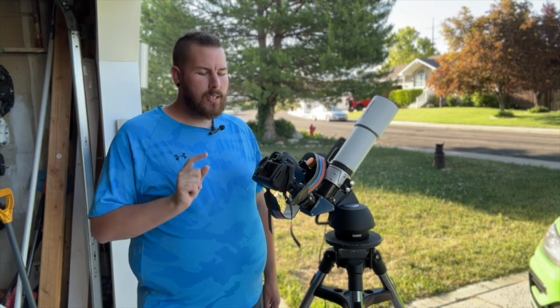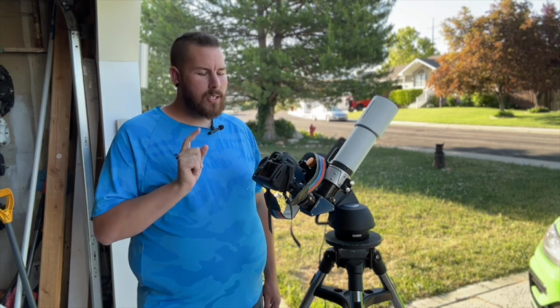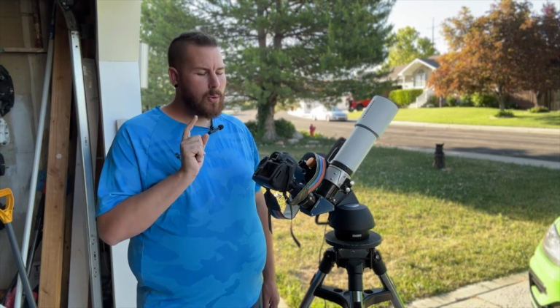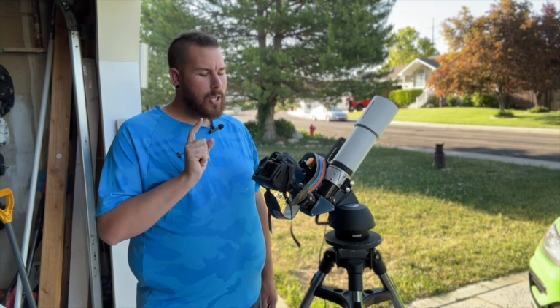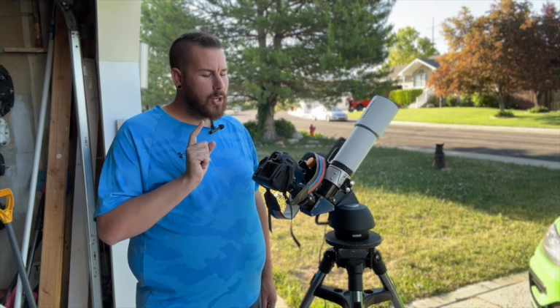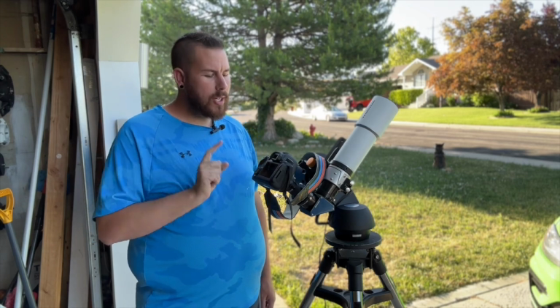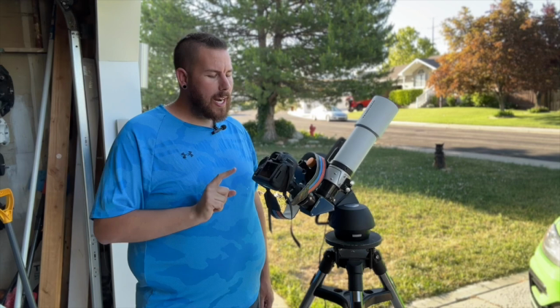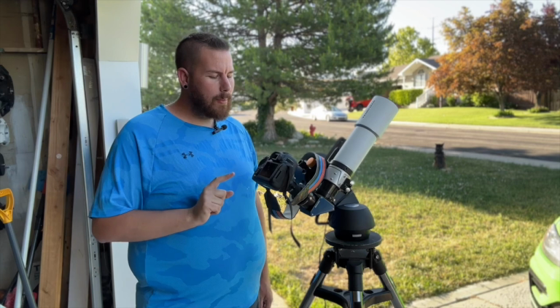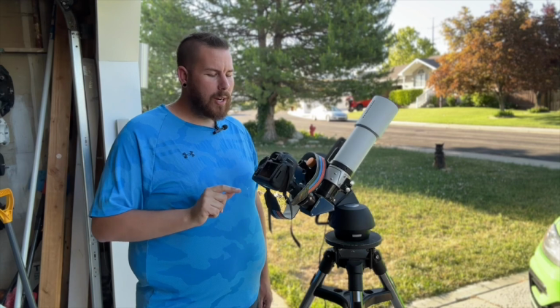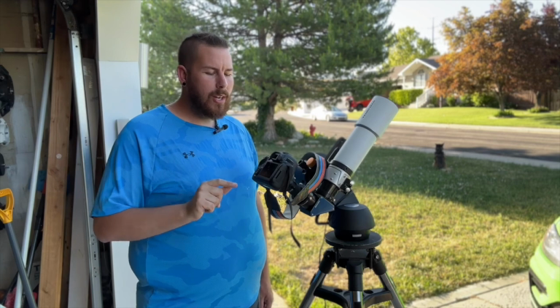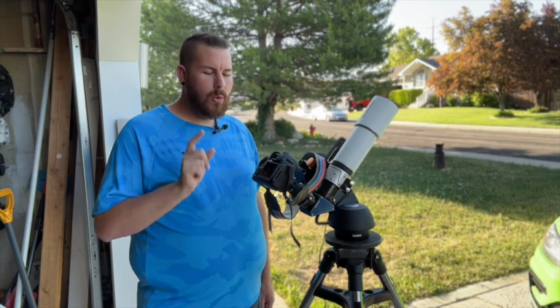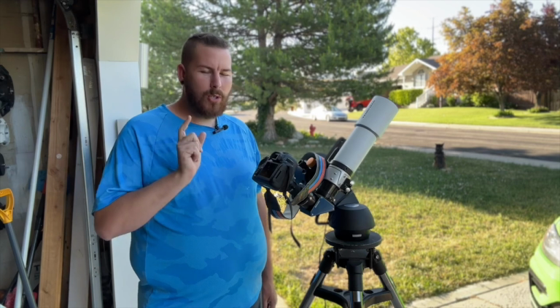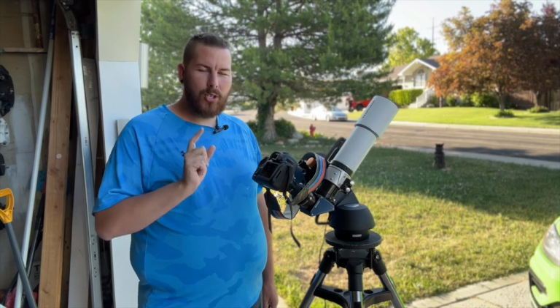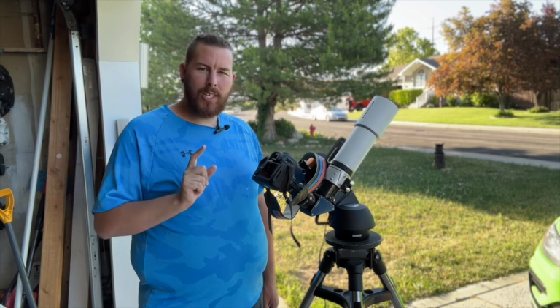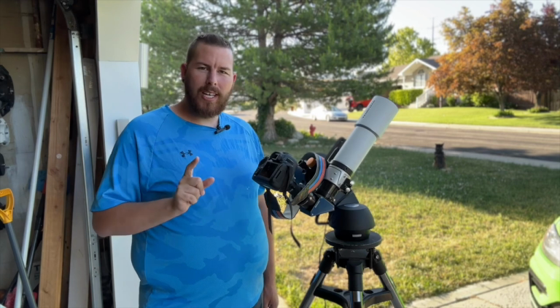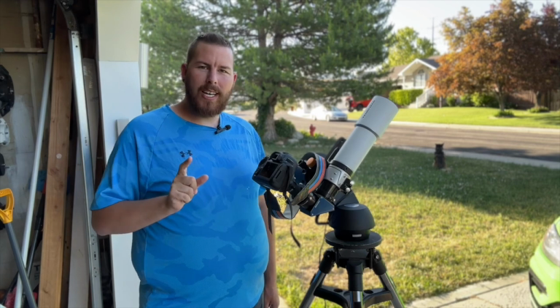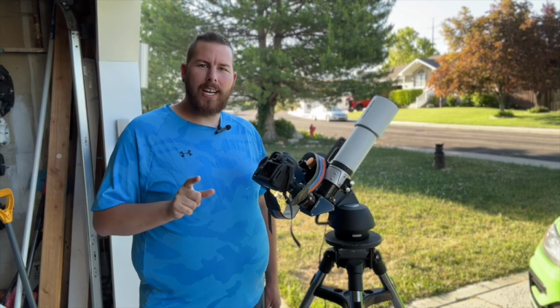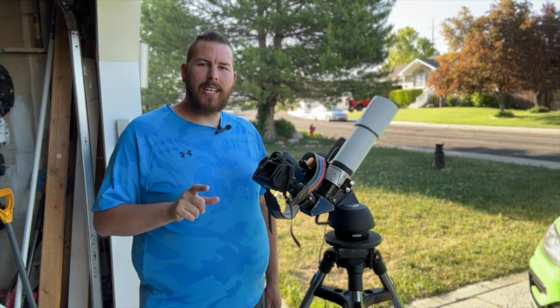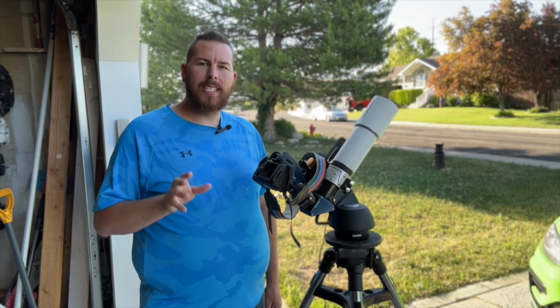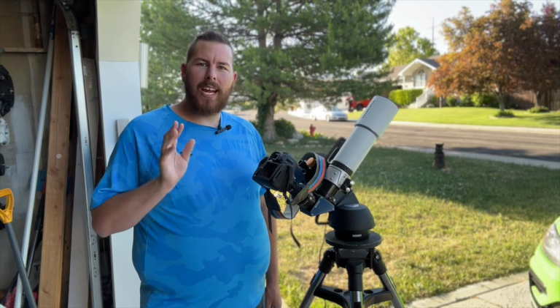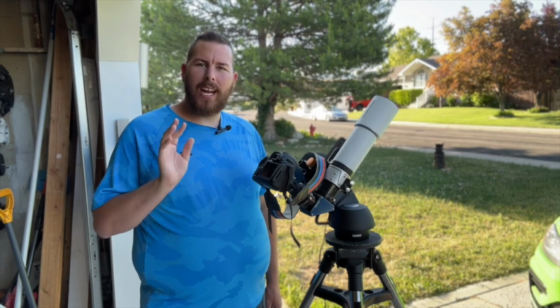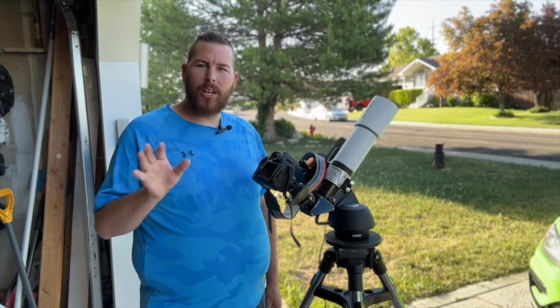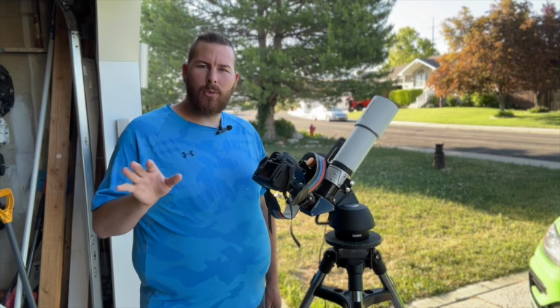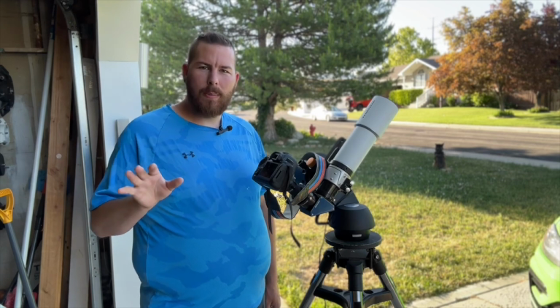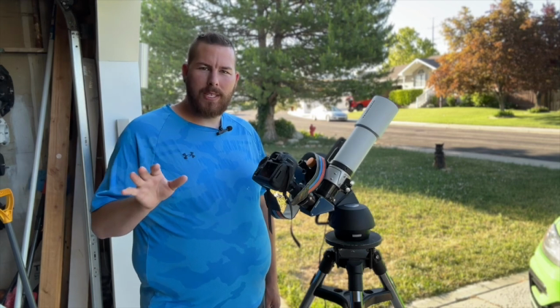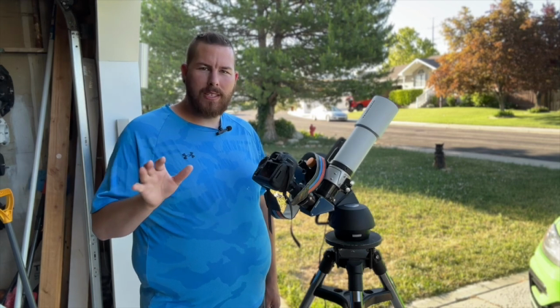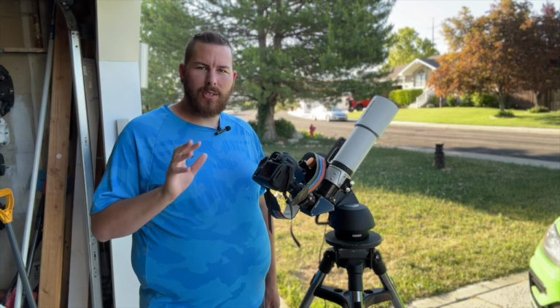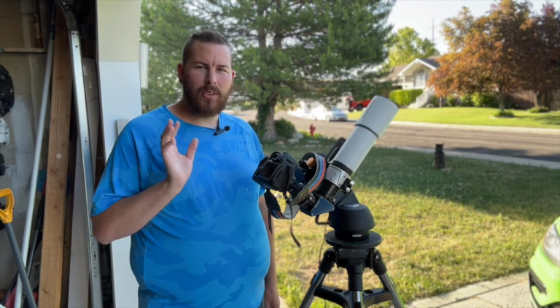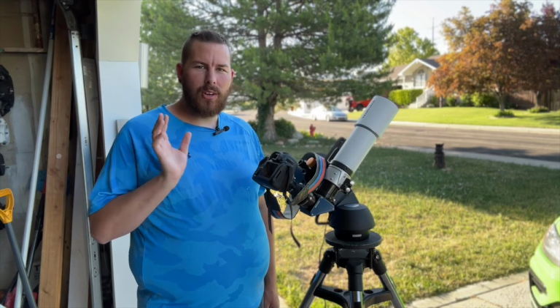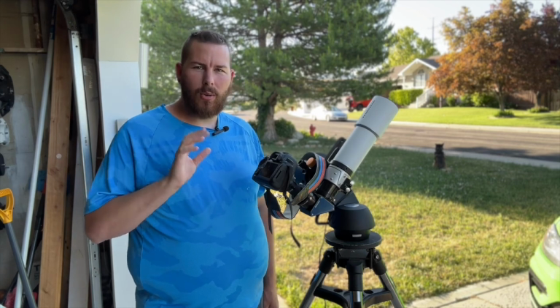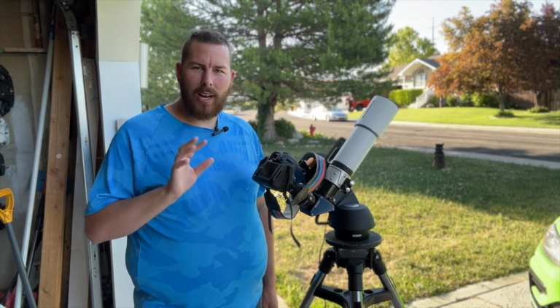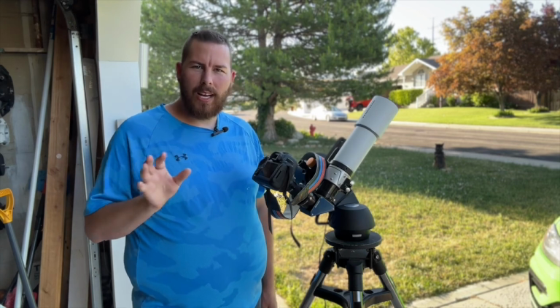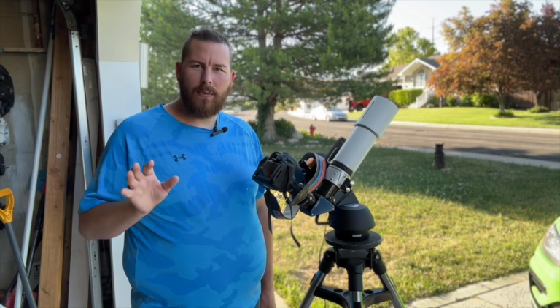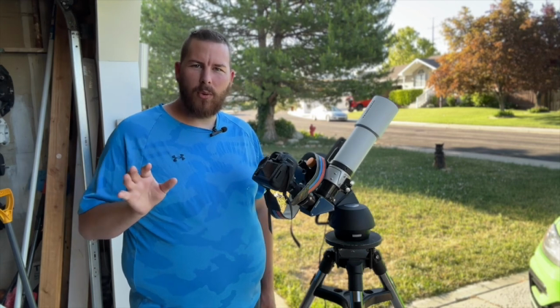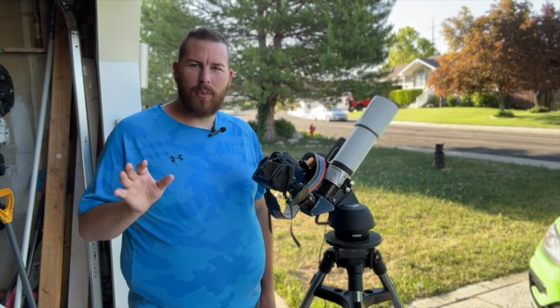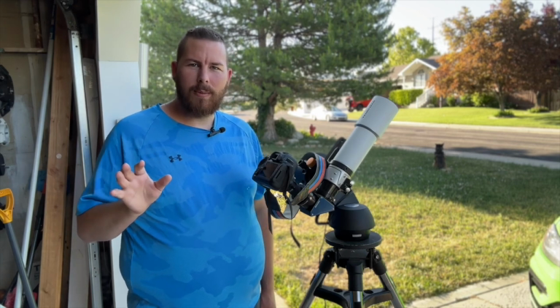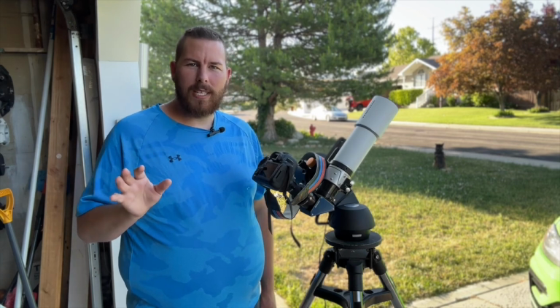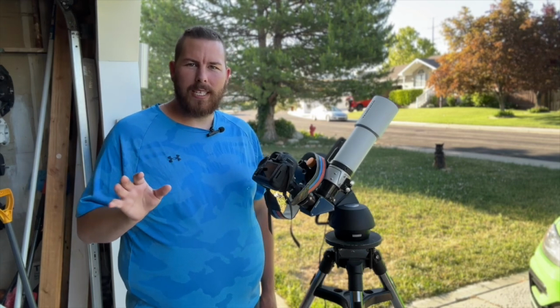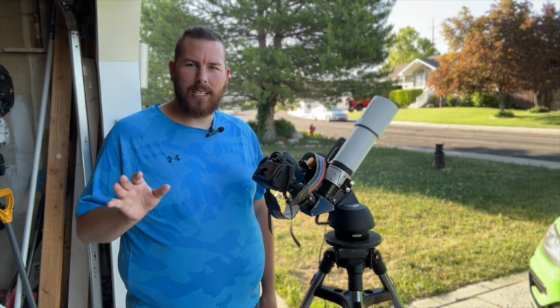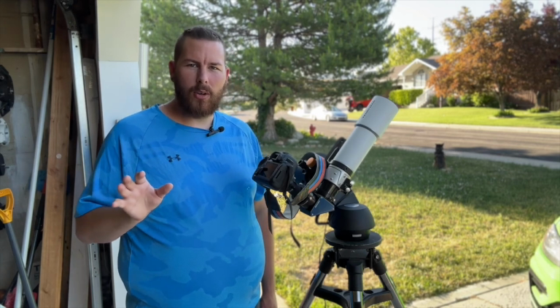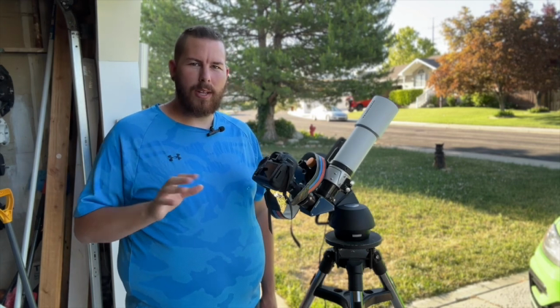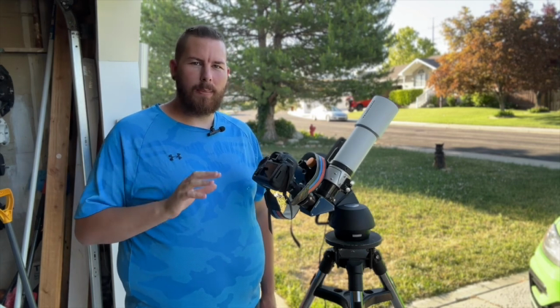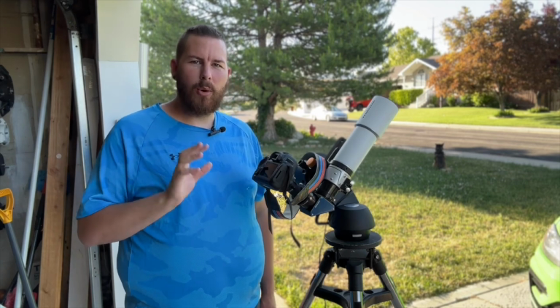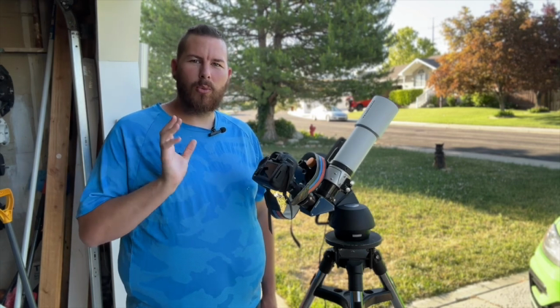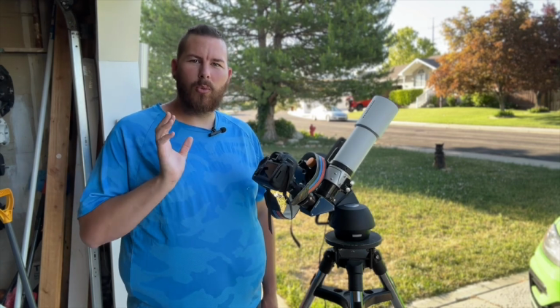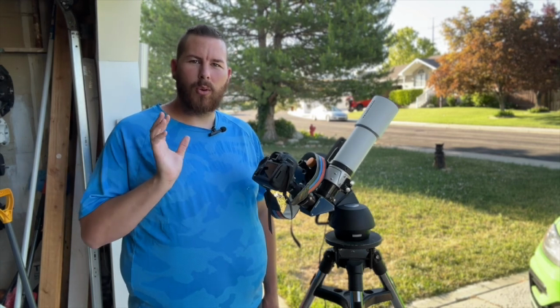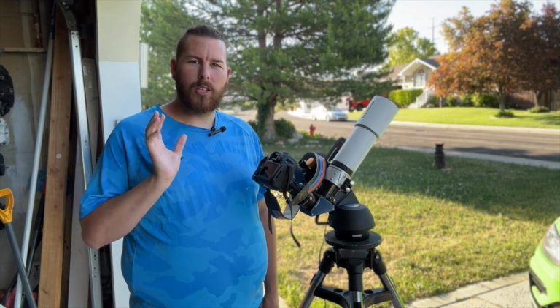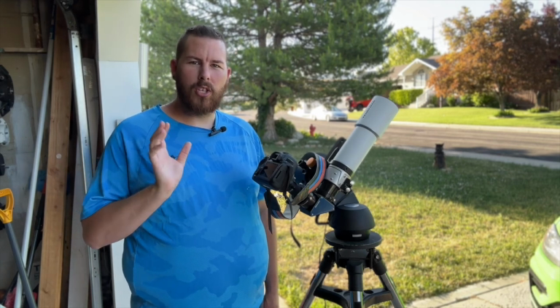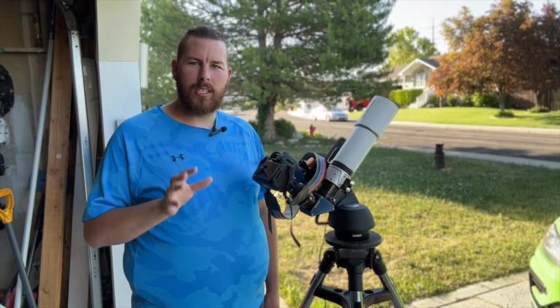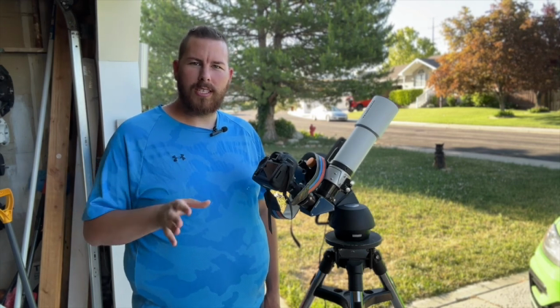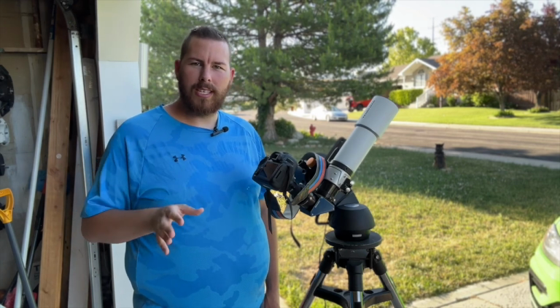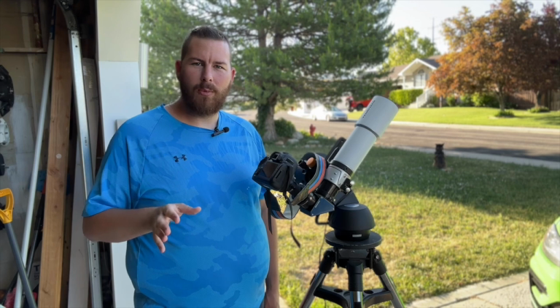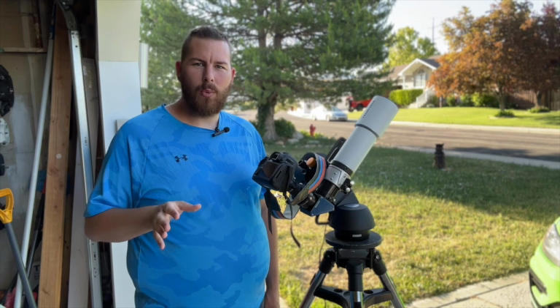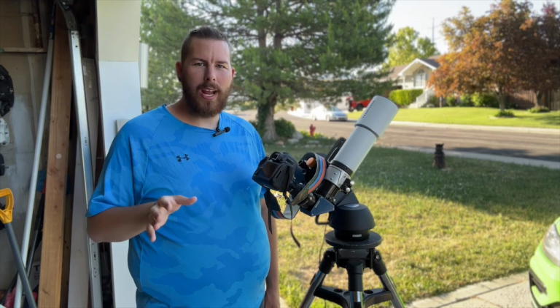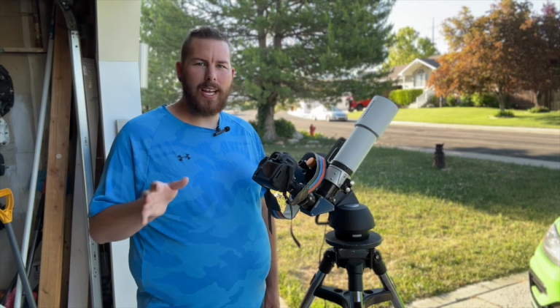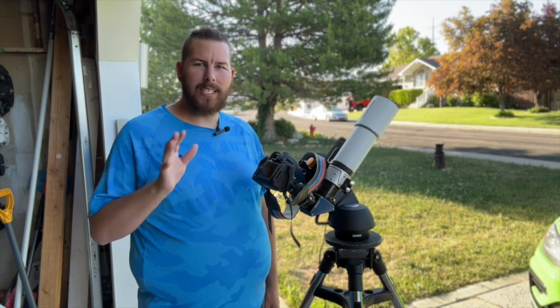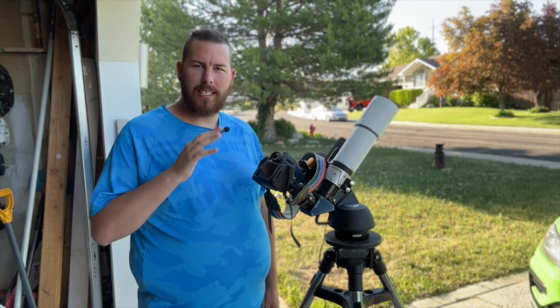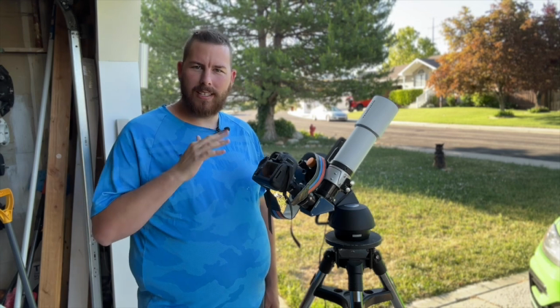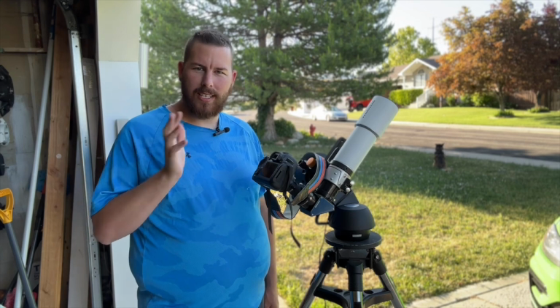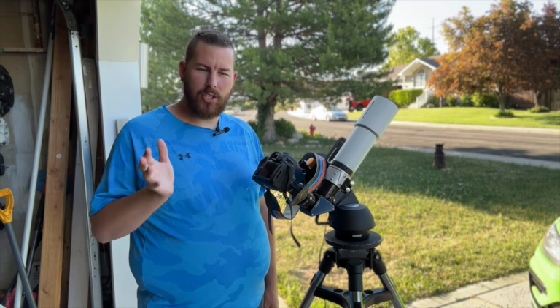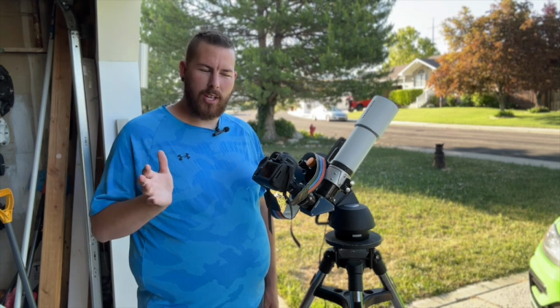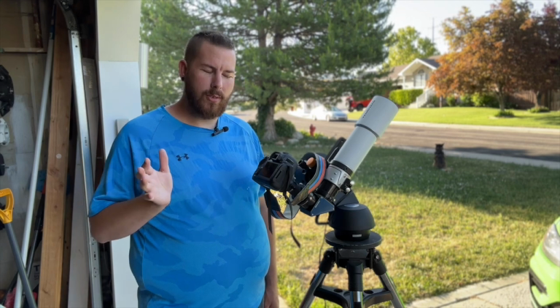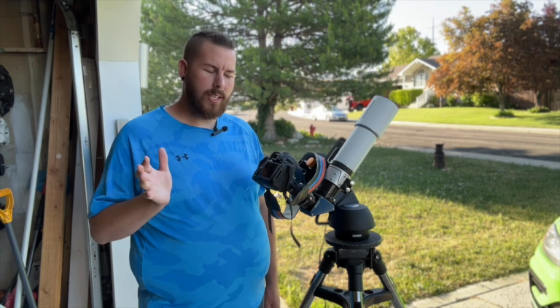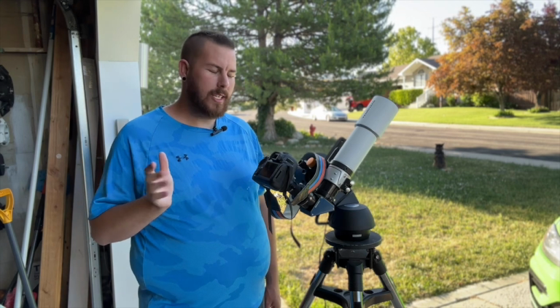For your camera, what you're going to need is any crop sensor or any full-frame DSLR. They both work just the same way as each other.